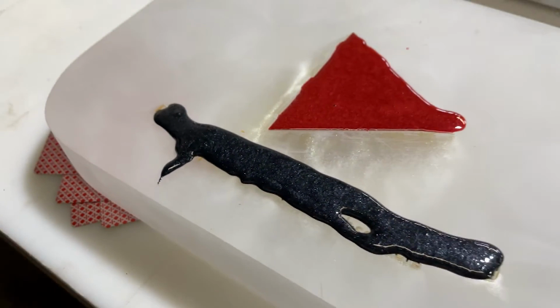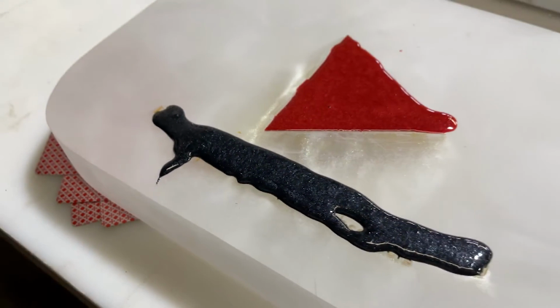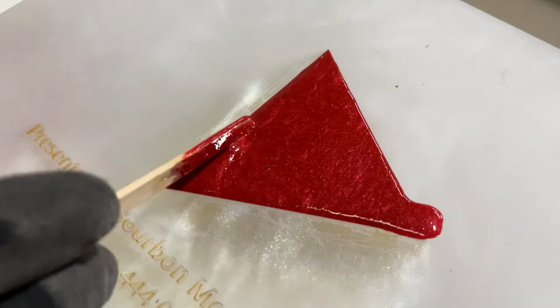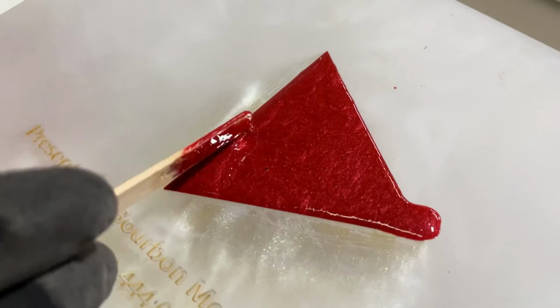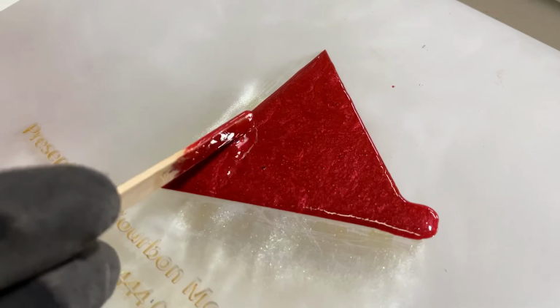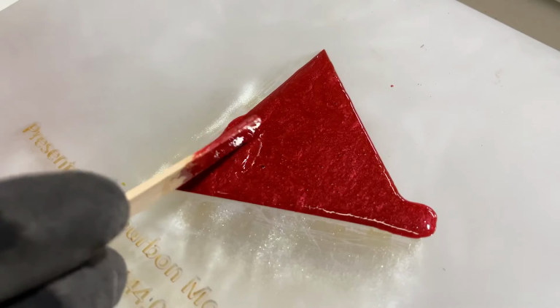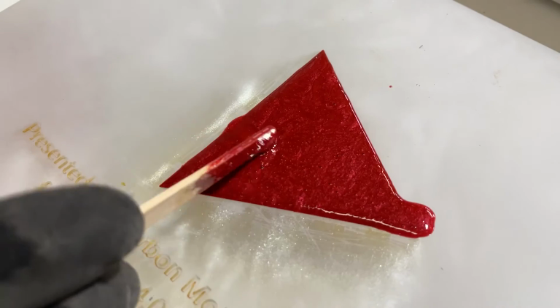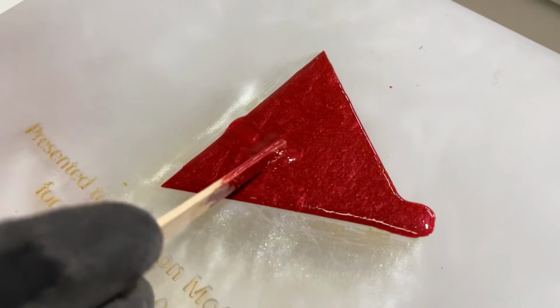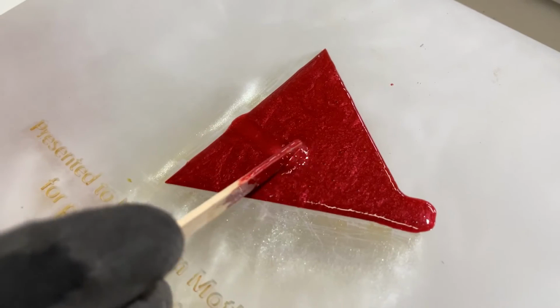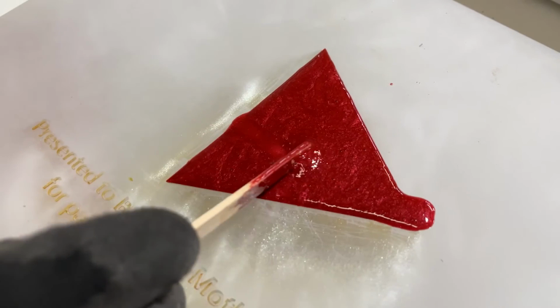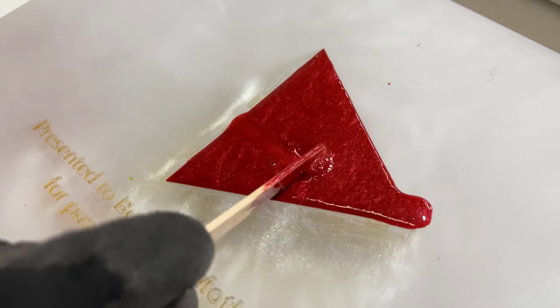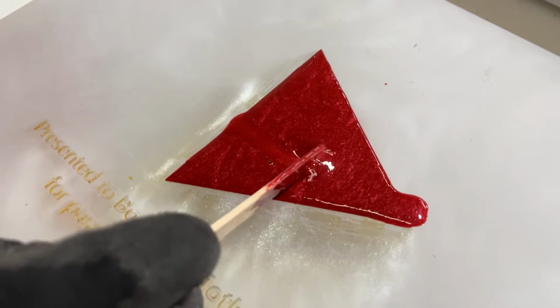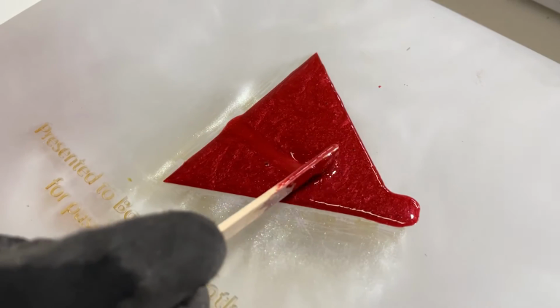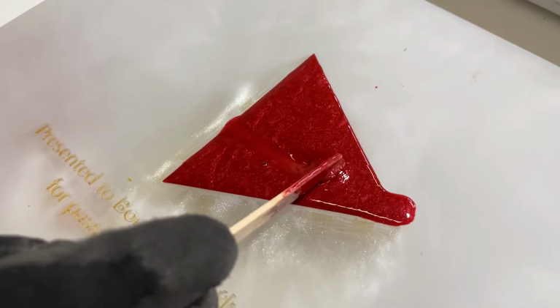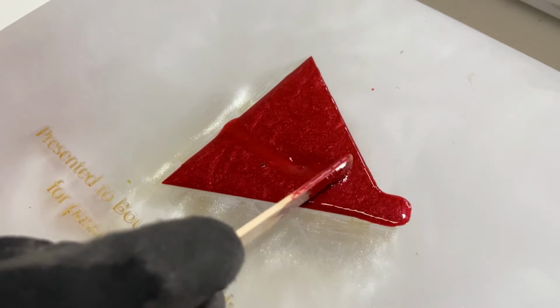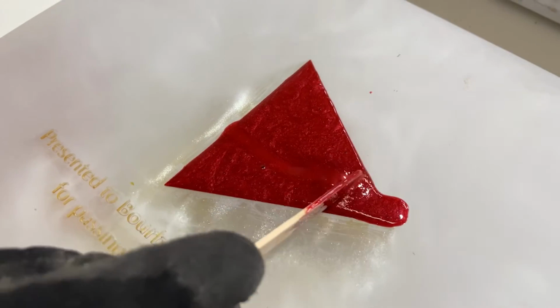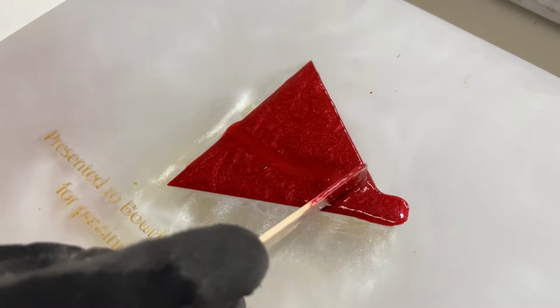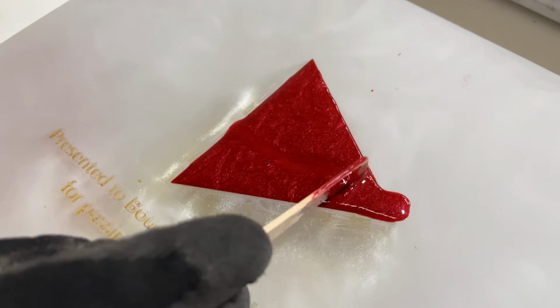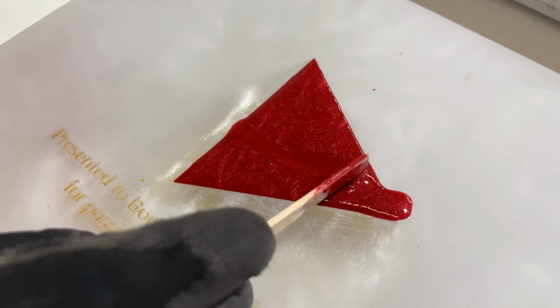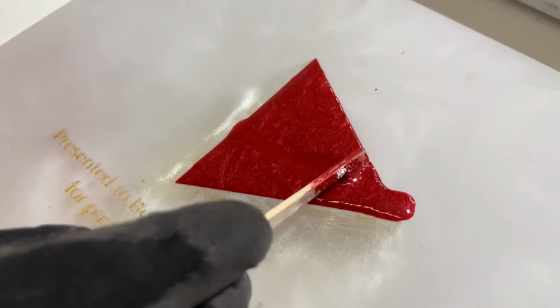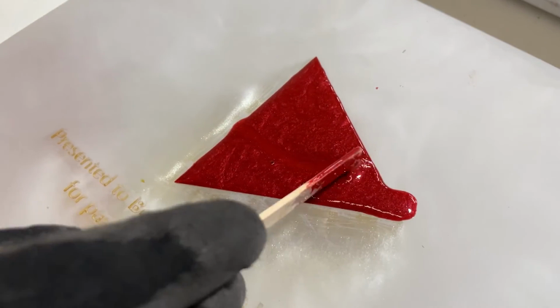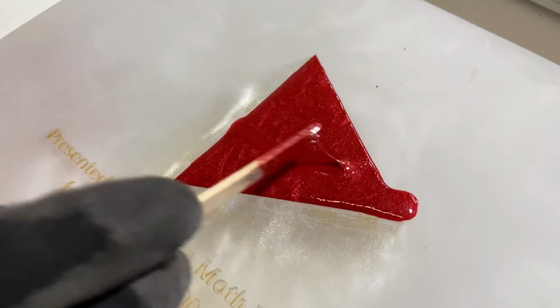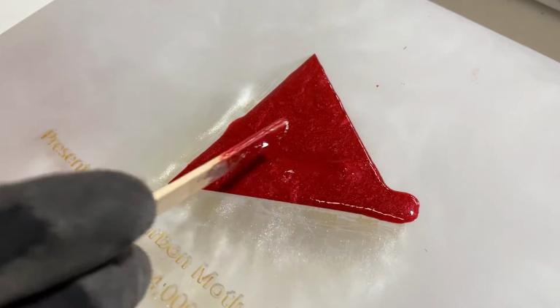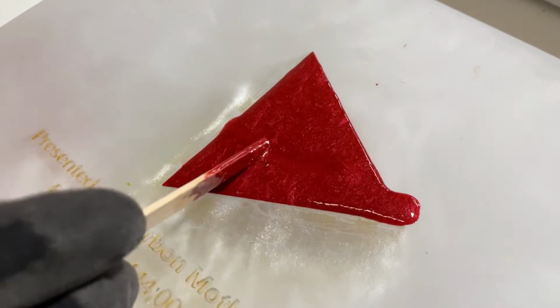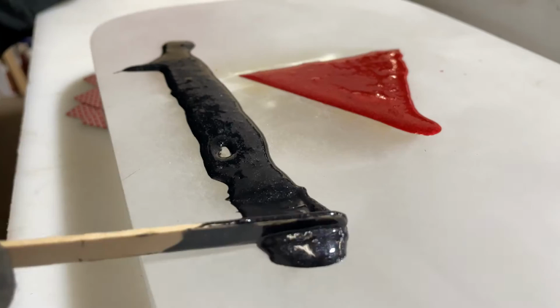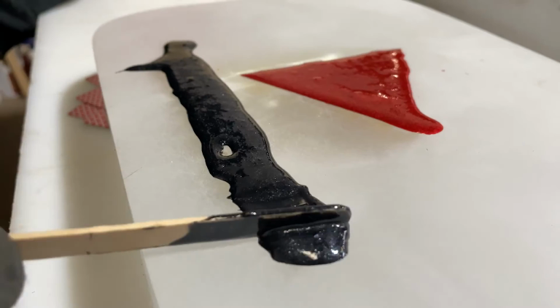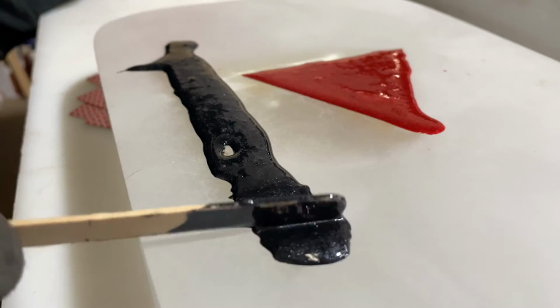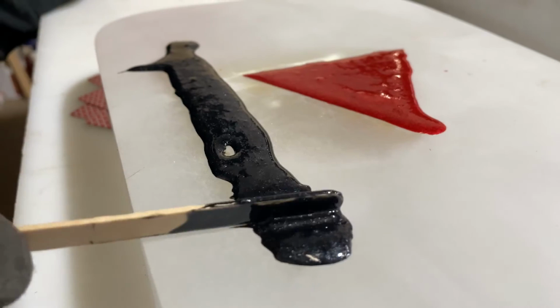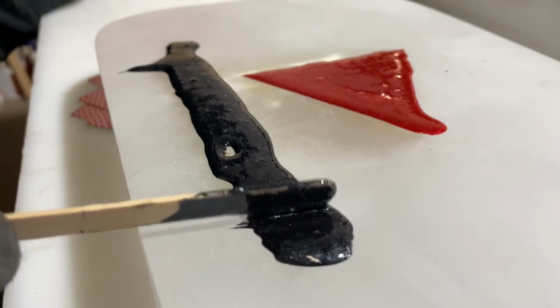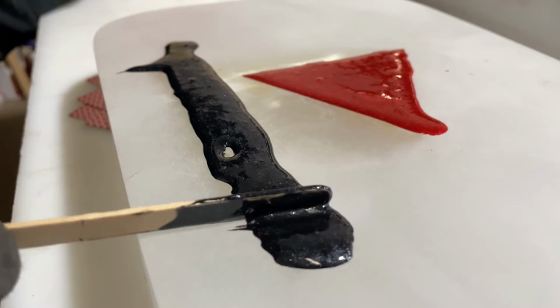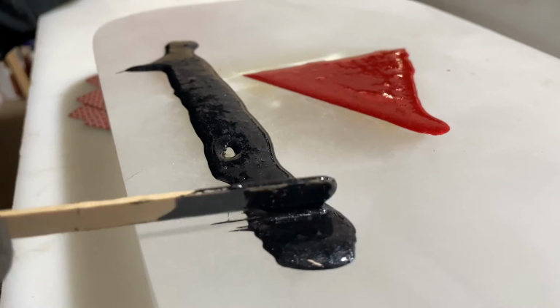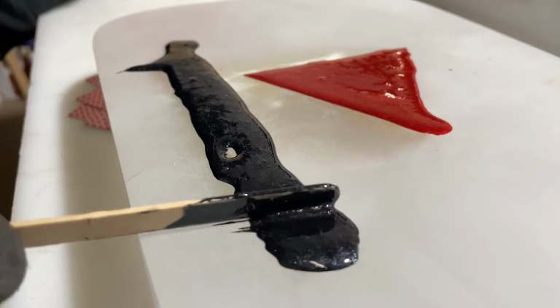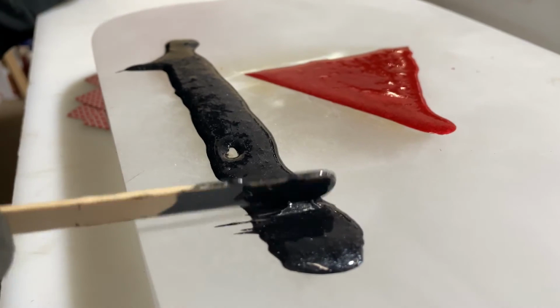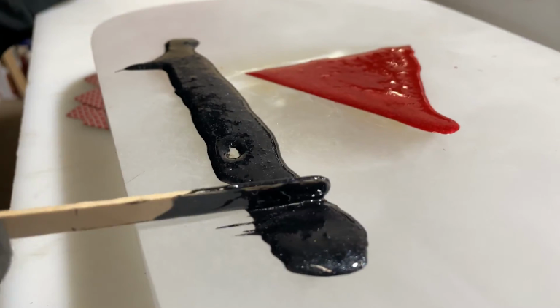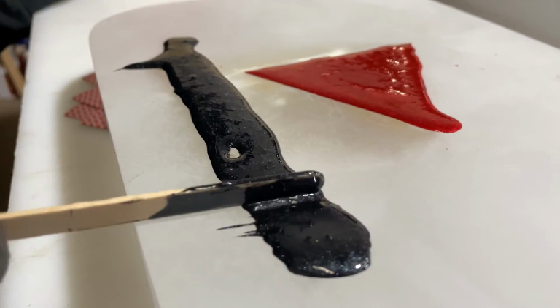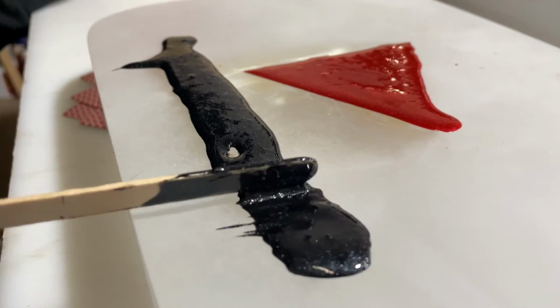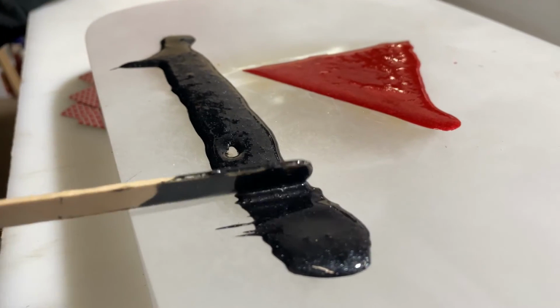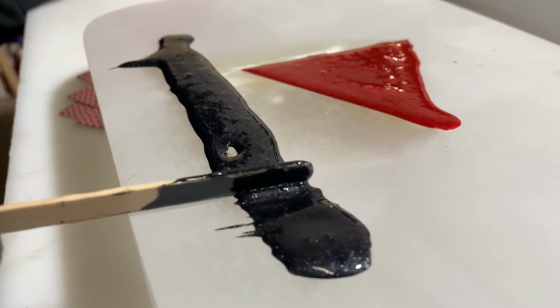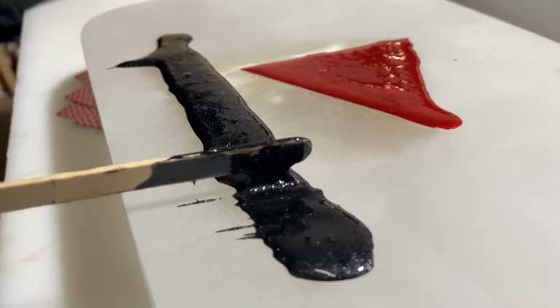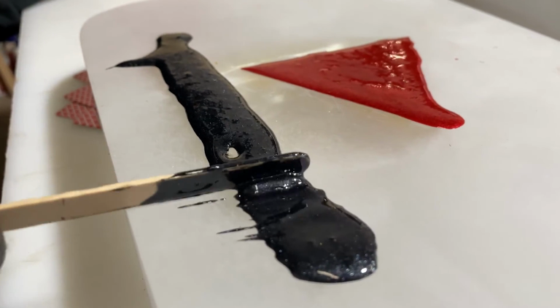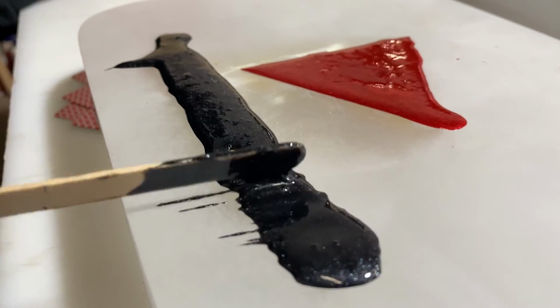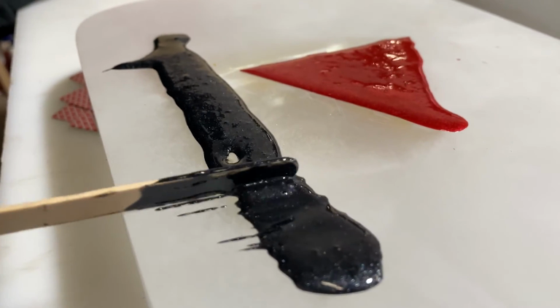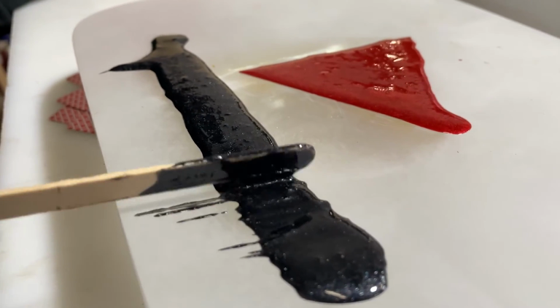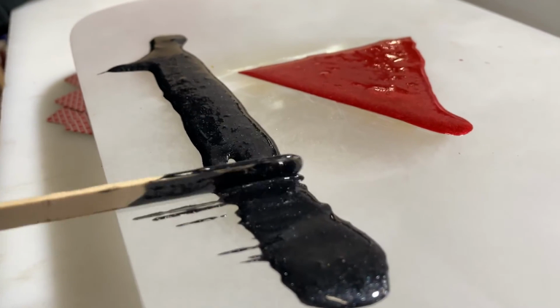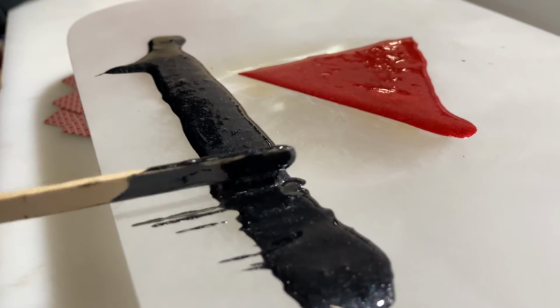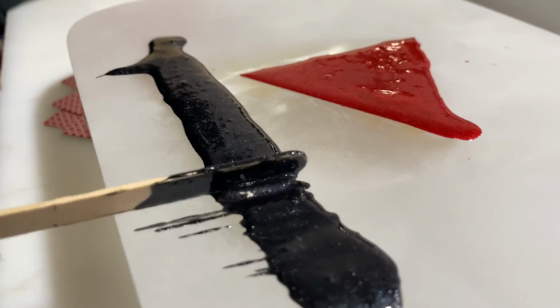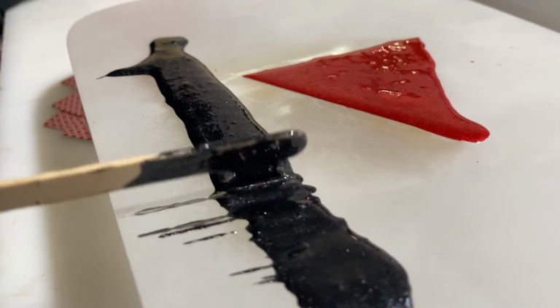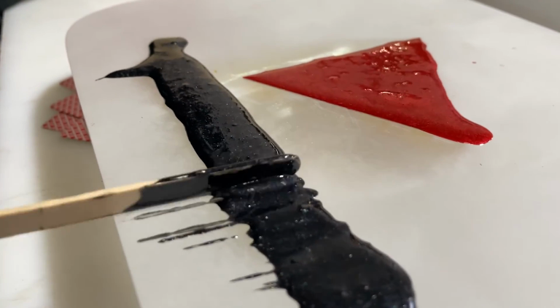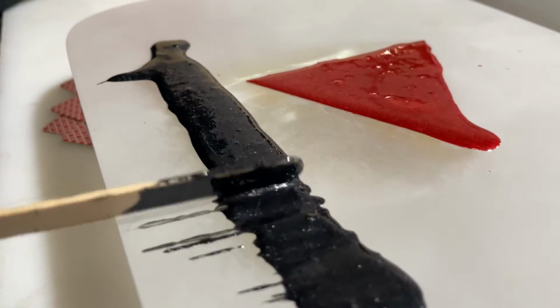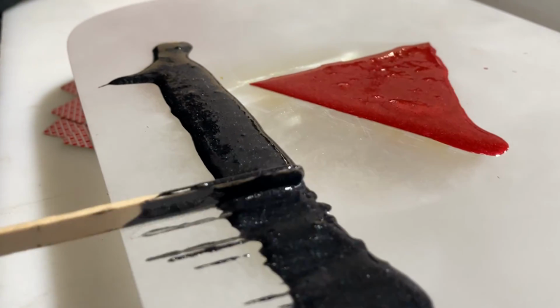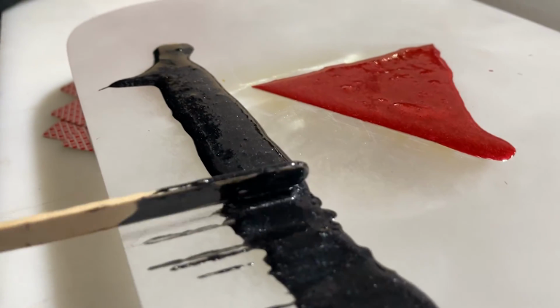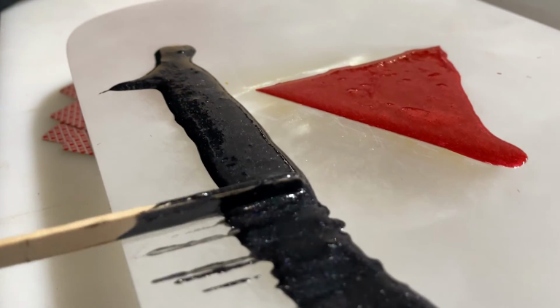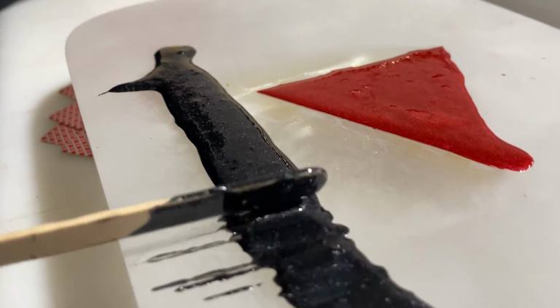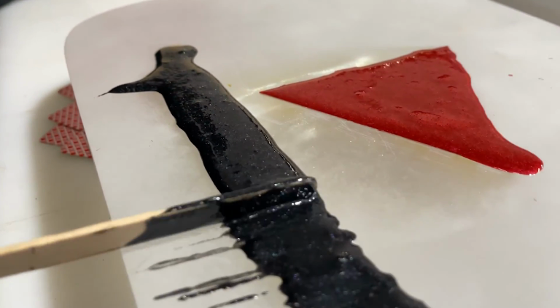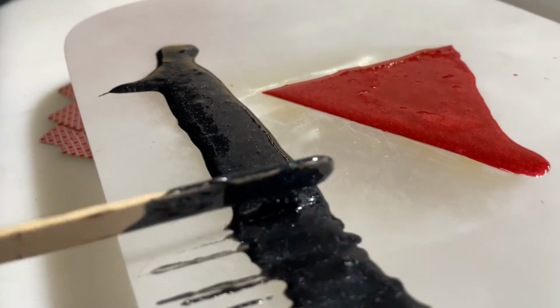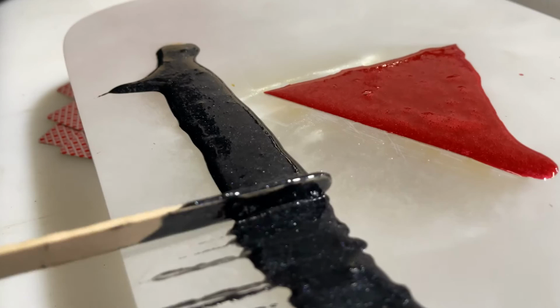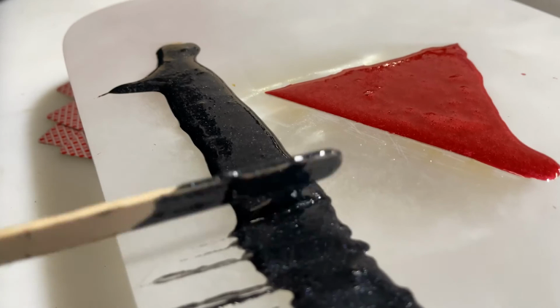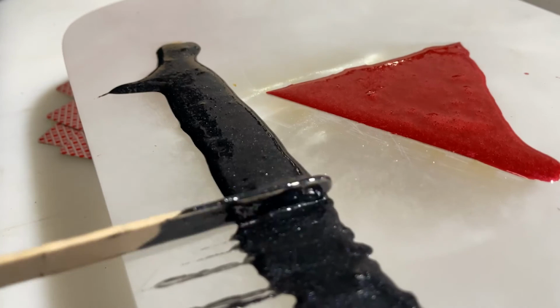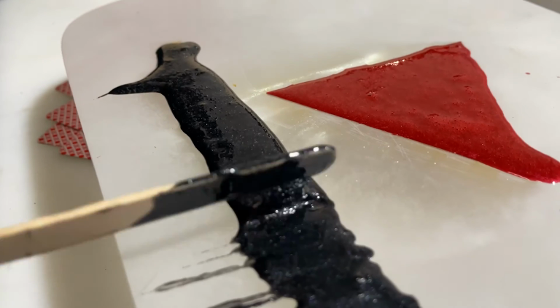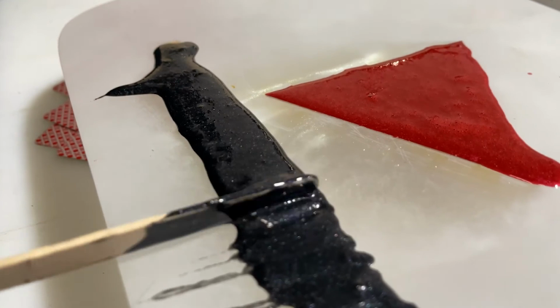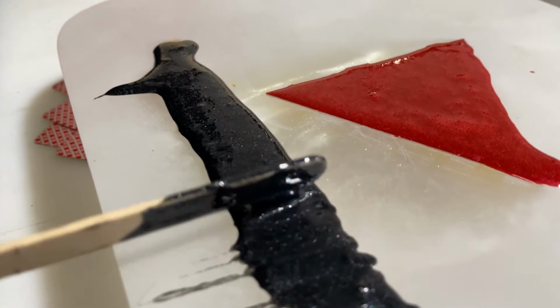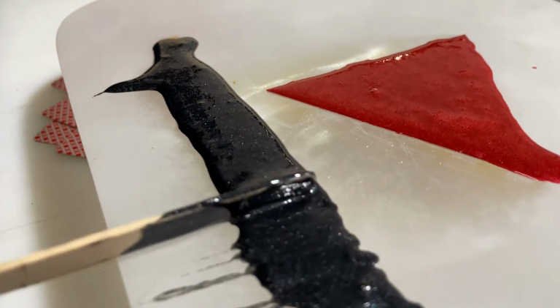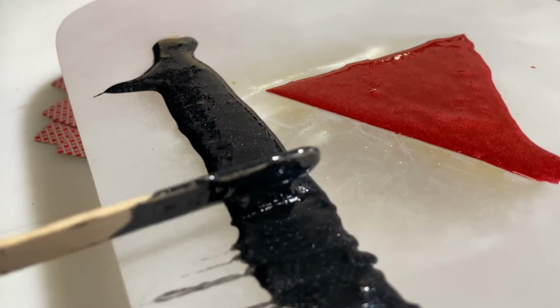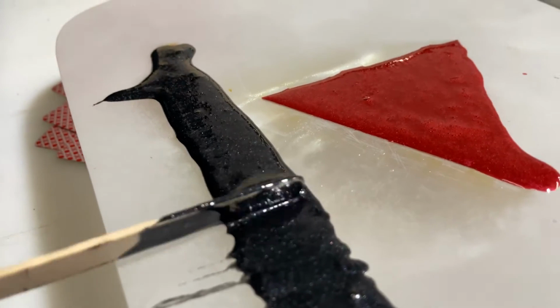After we pour, we use a popsicle stick to make sure all the voids in the letters are filled with epoxy and there's no air bubbles.